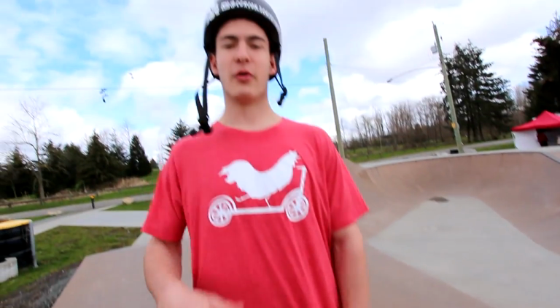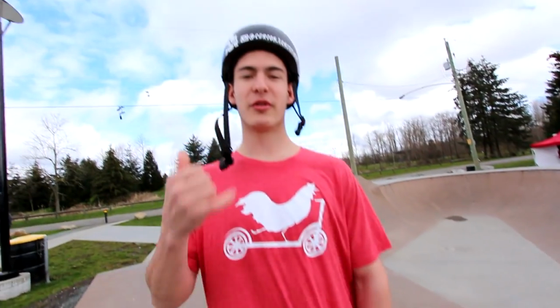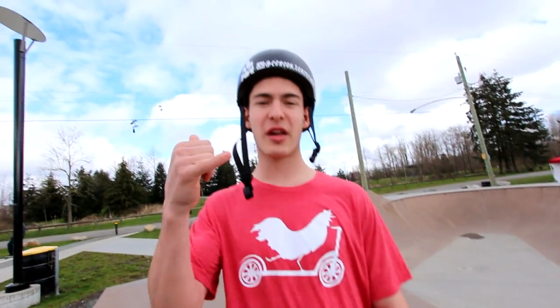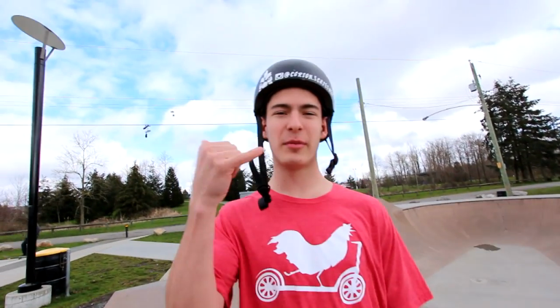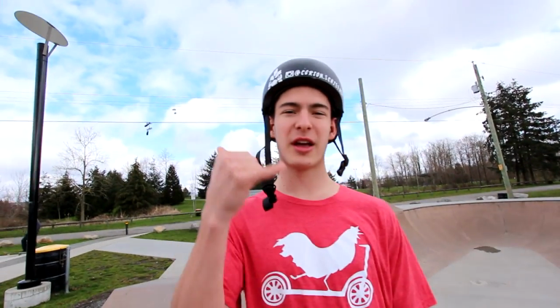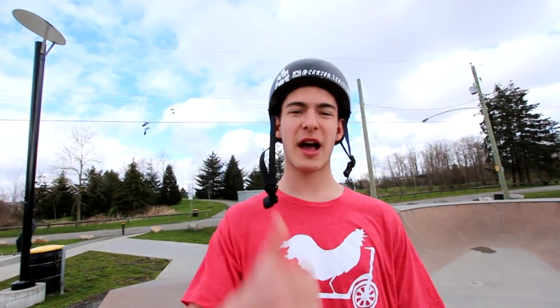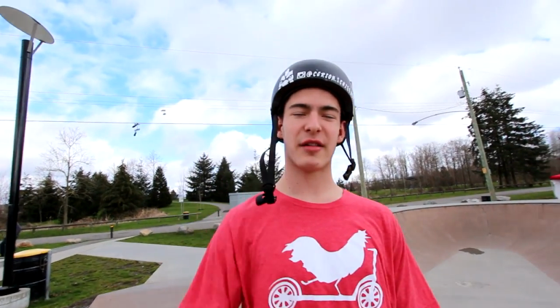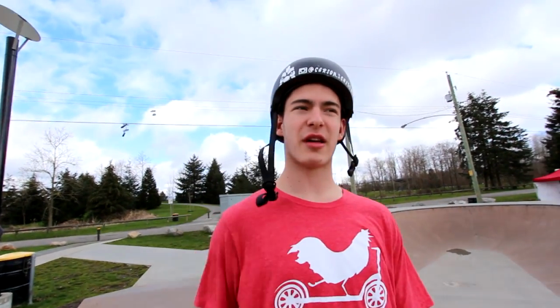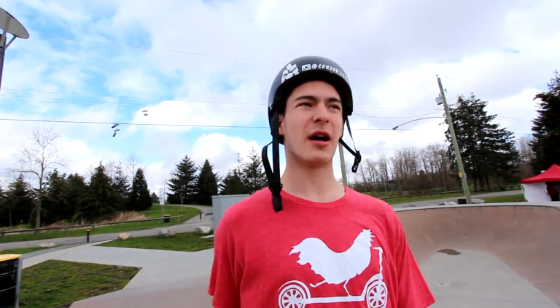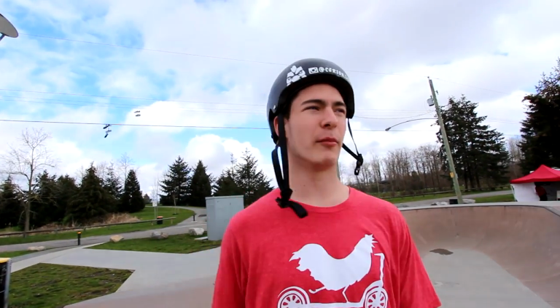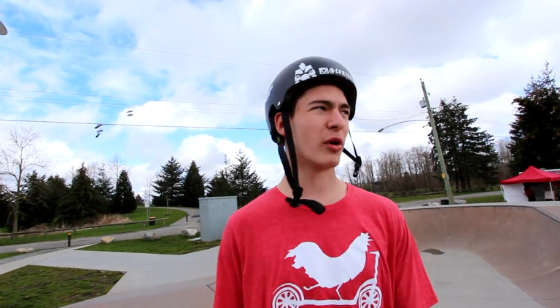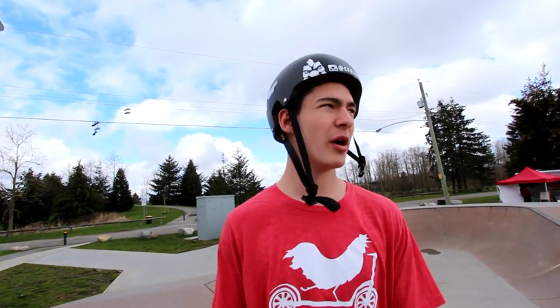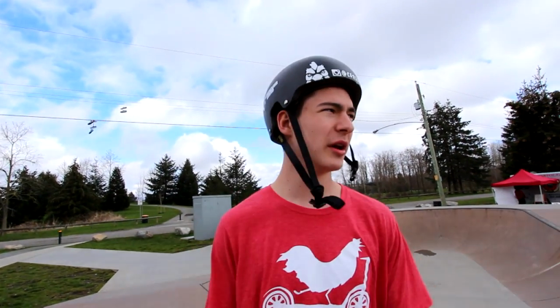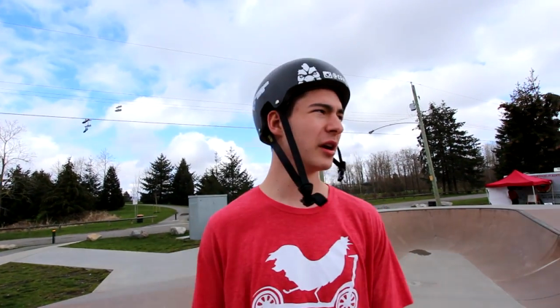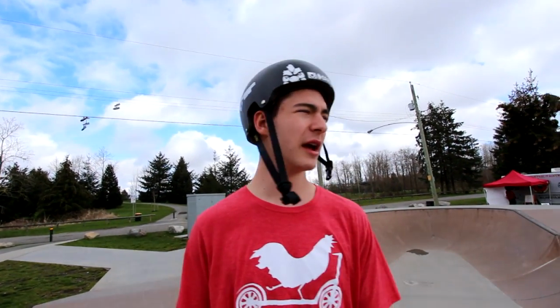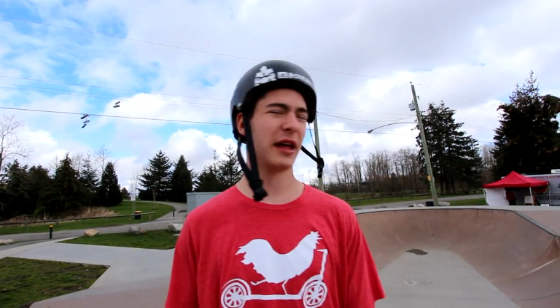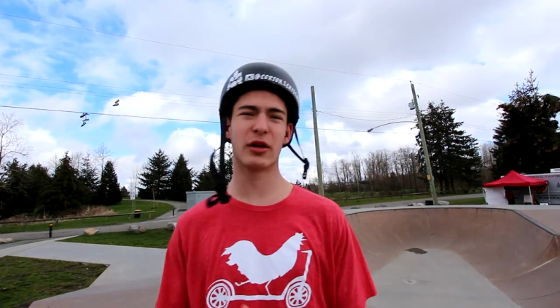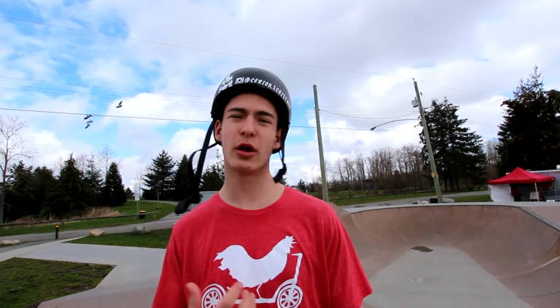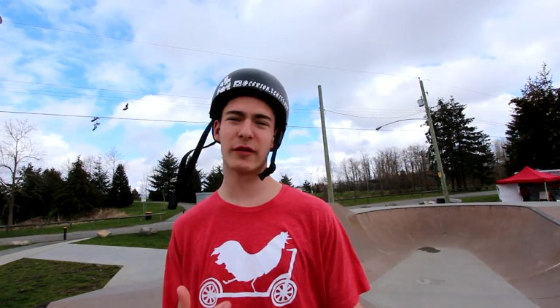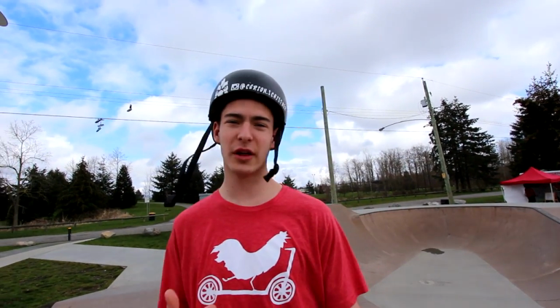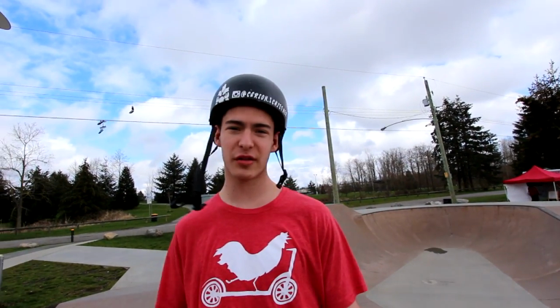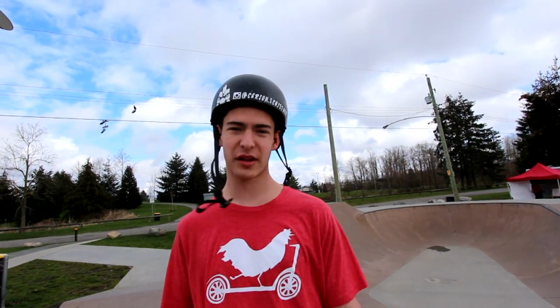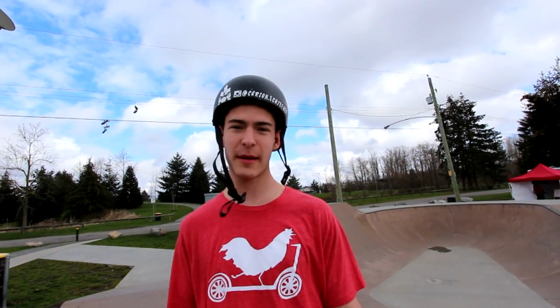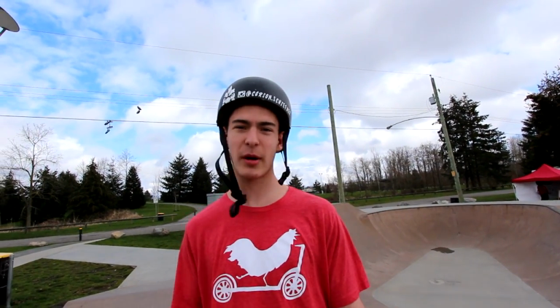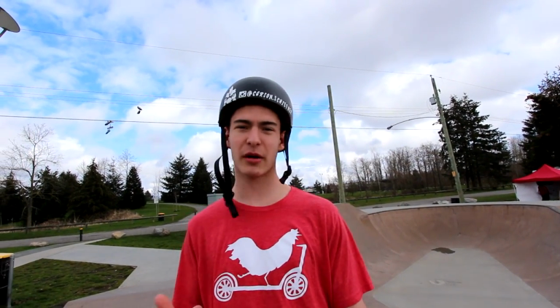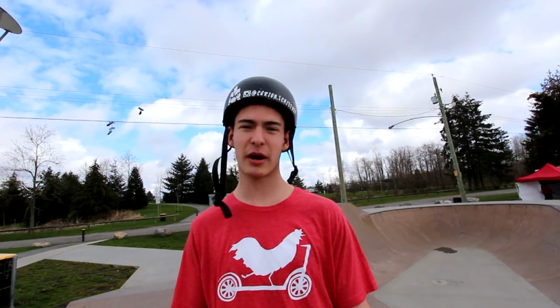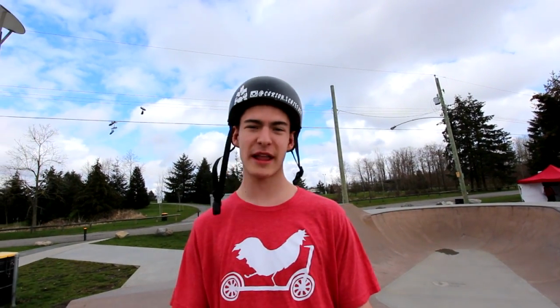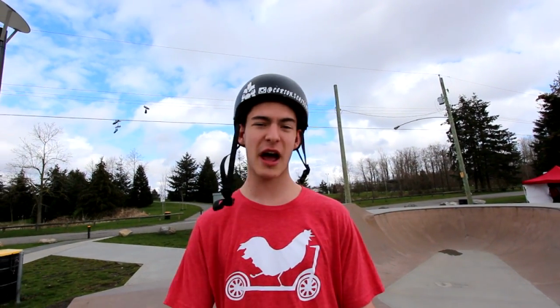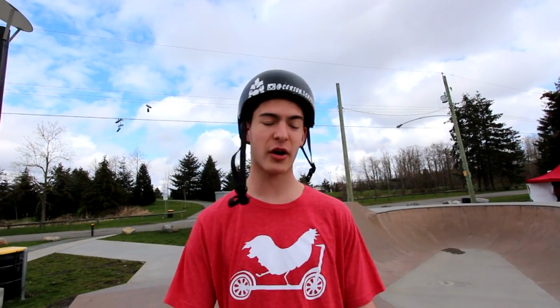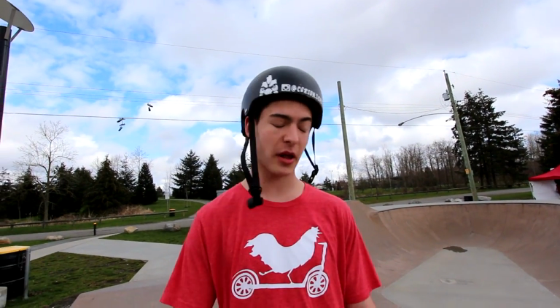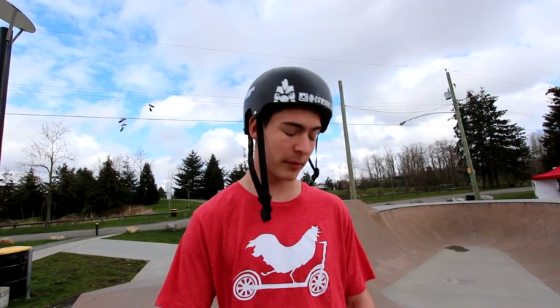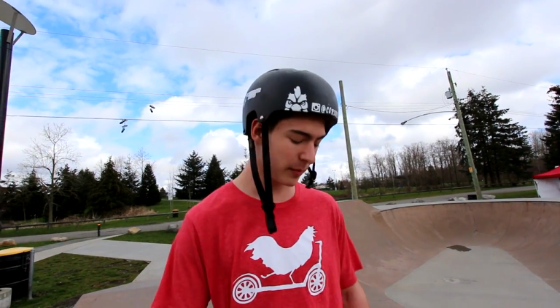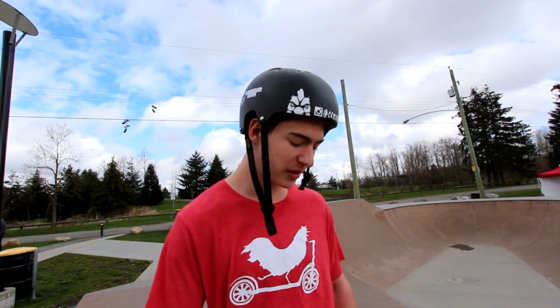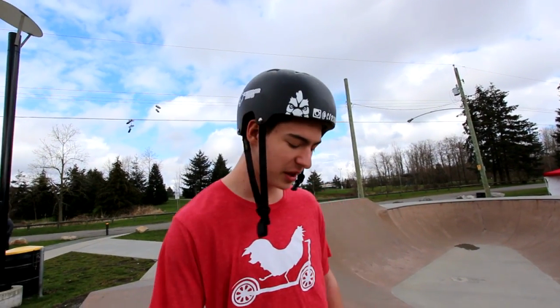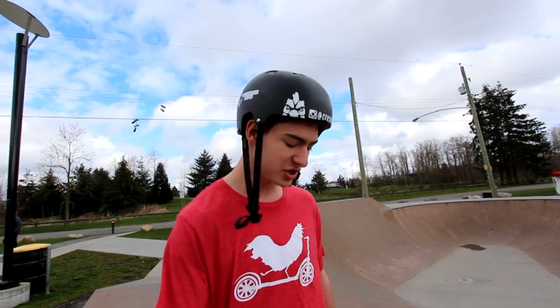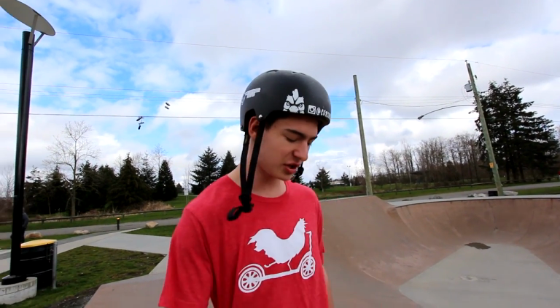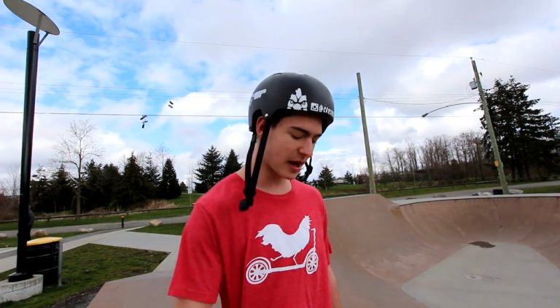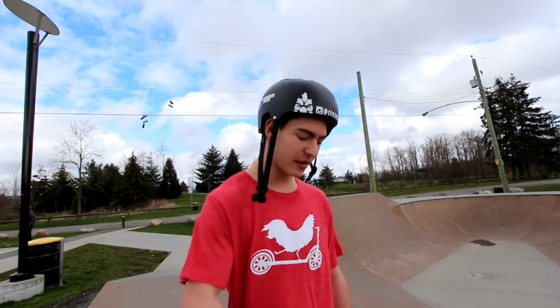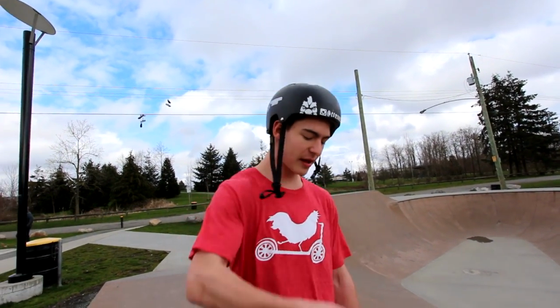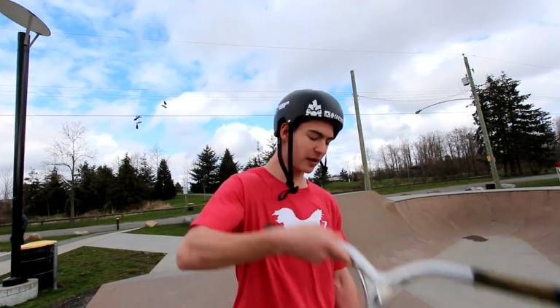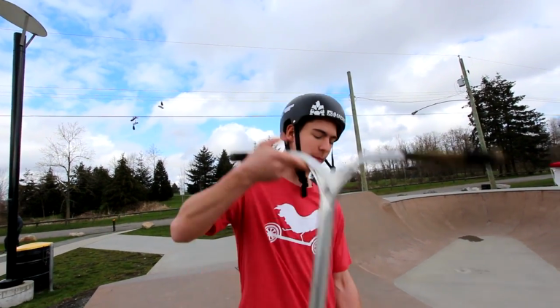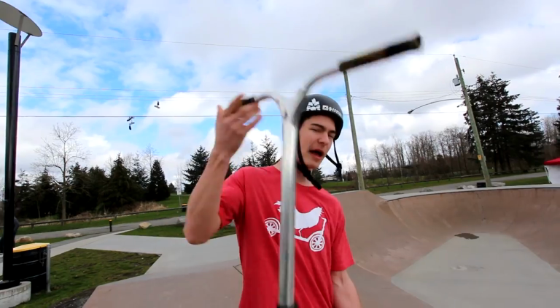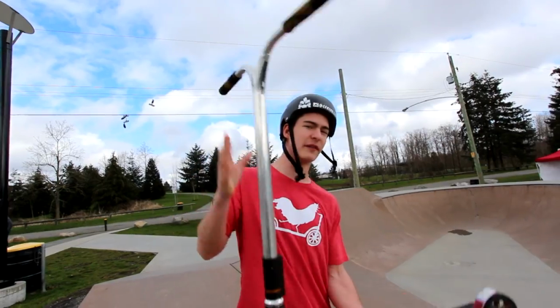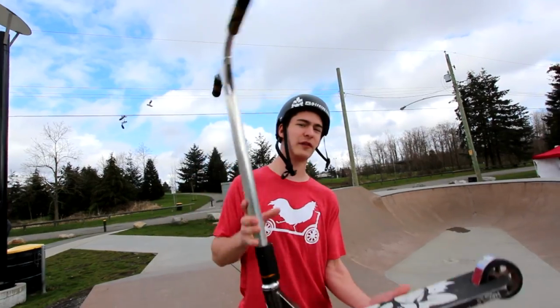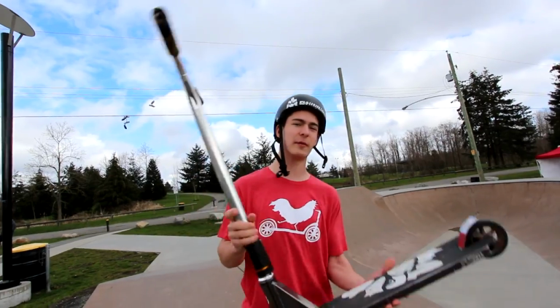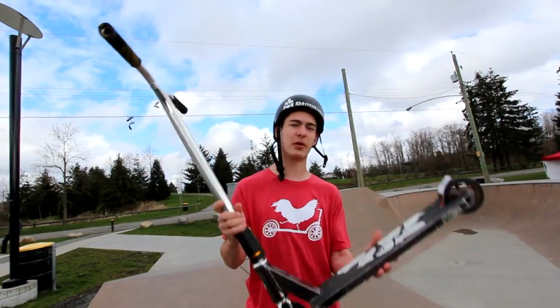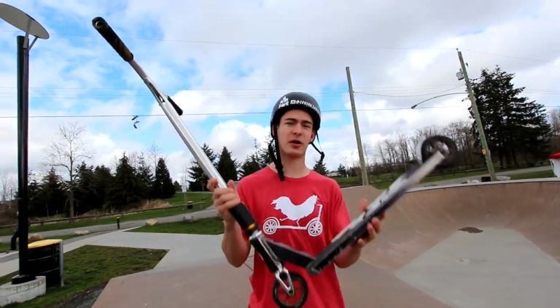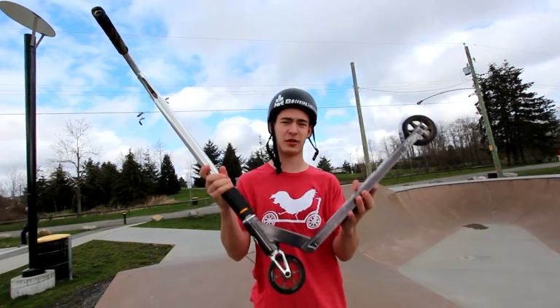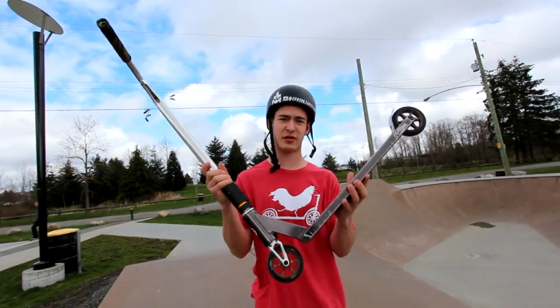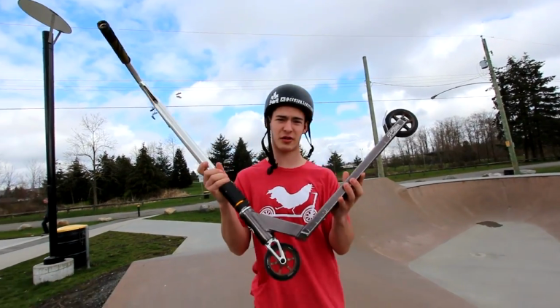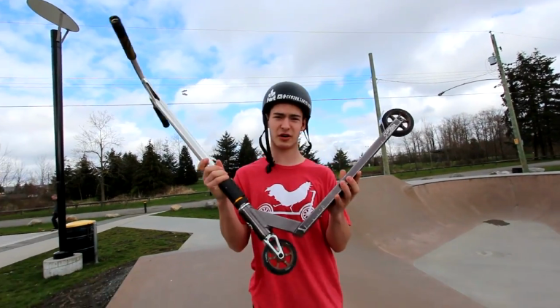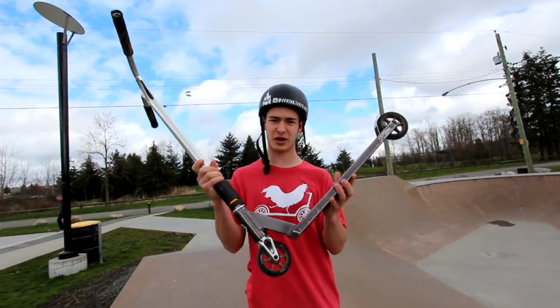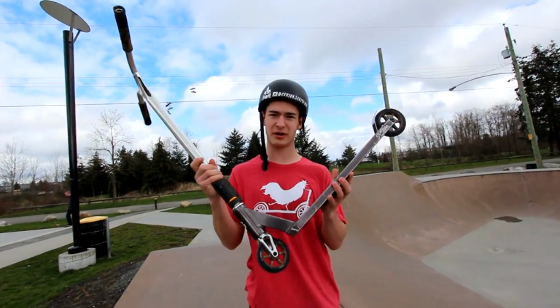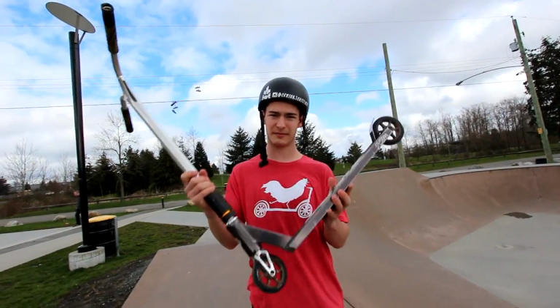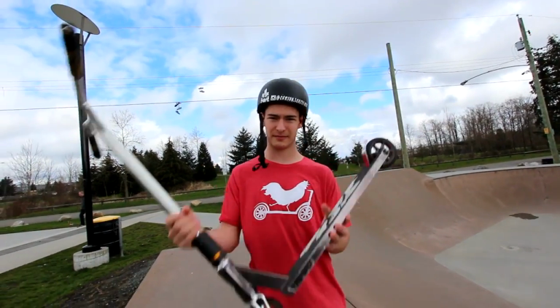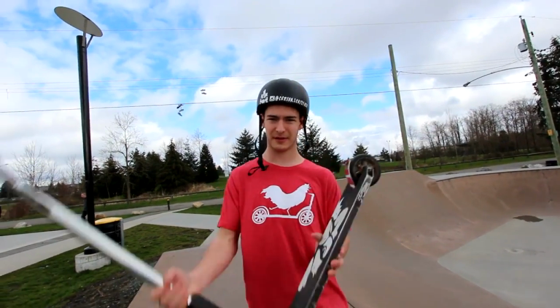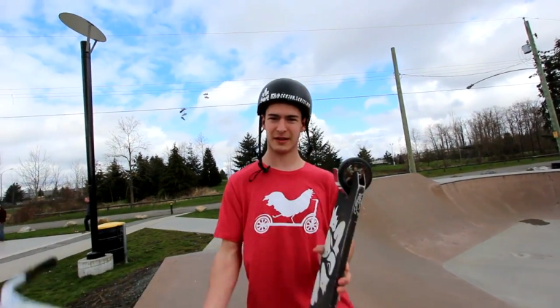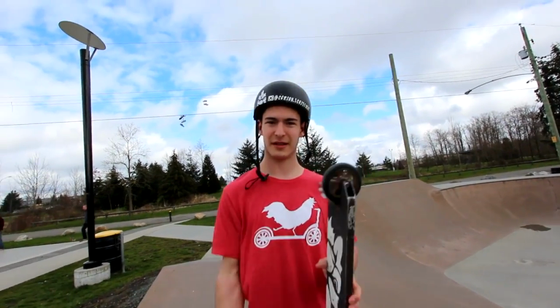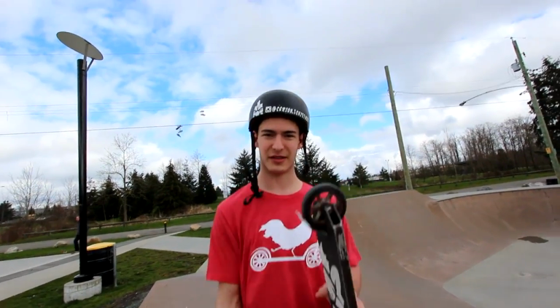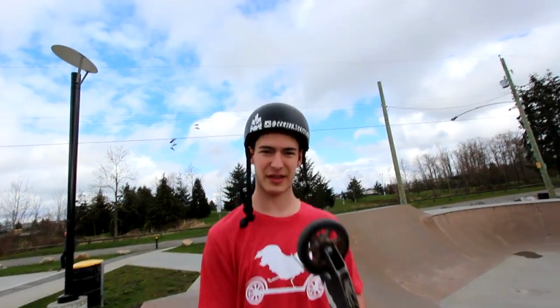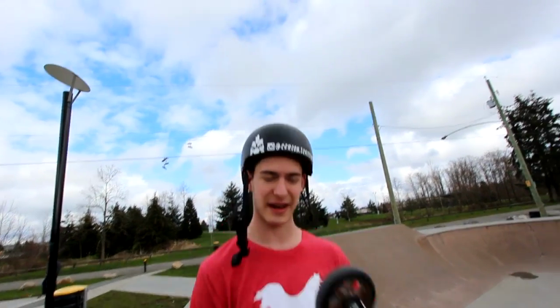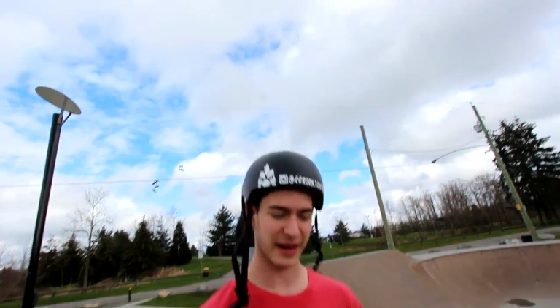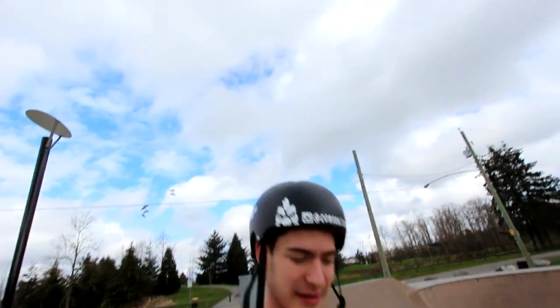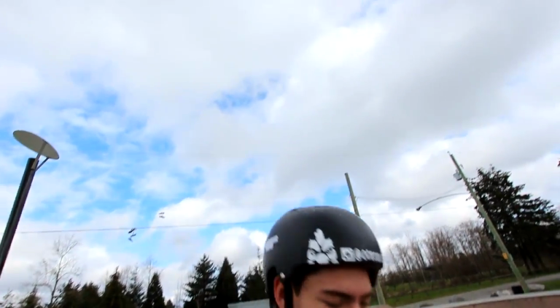What's up you guys, we're out here at Cloverdale skatepark right now and I'm going to be teaching you guys how to backflip on a scooter. Let's get it.